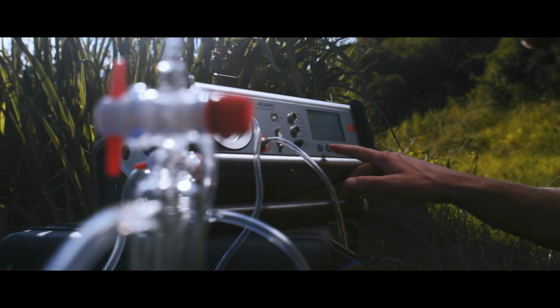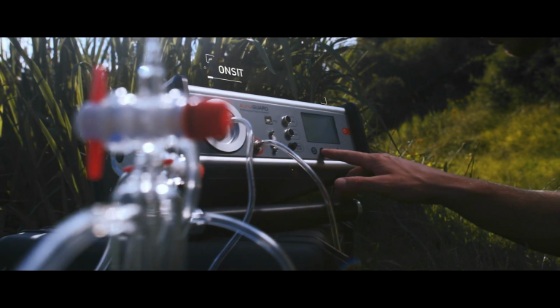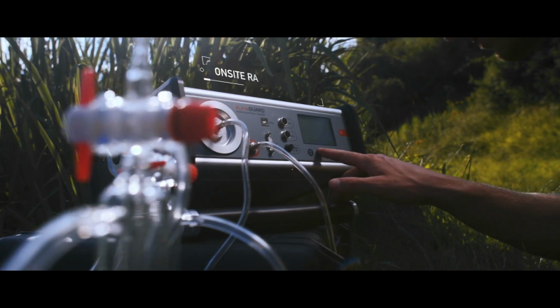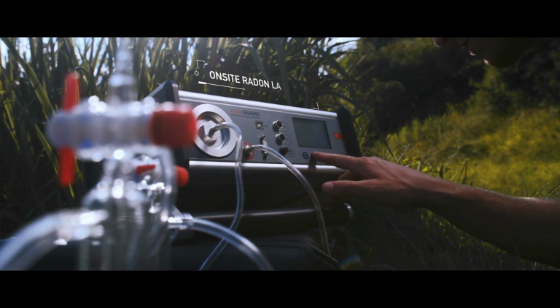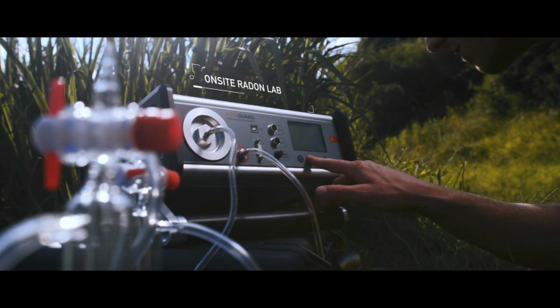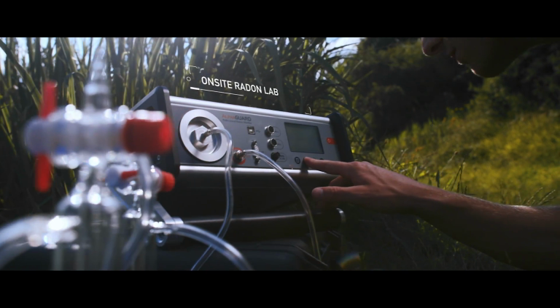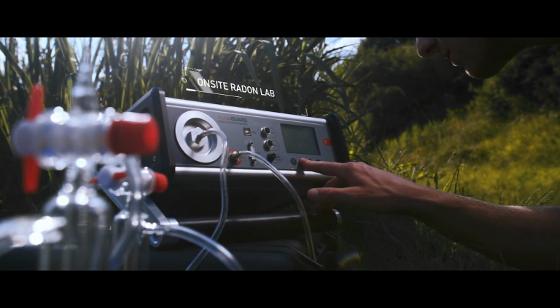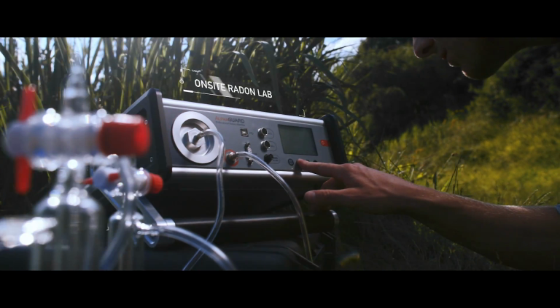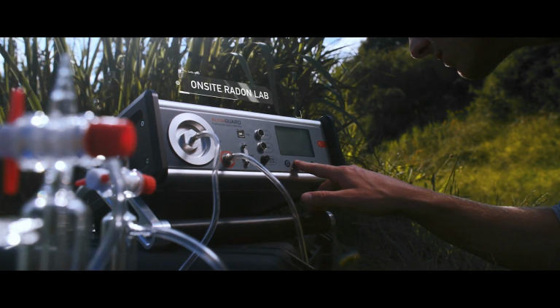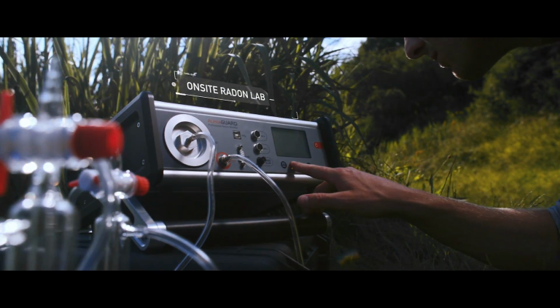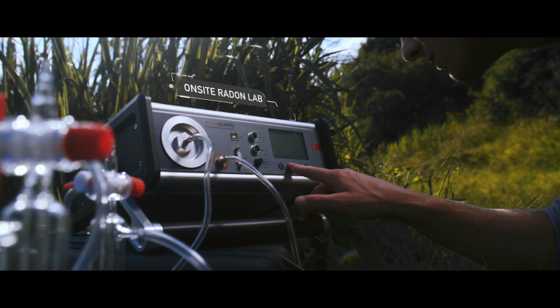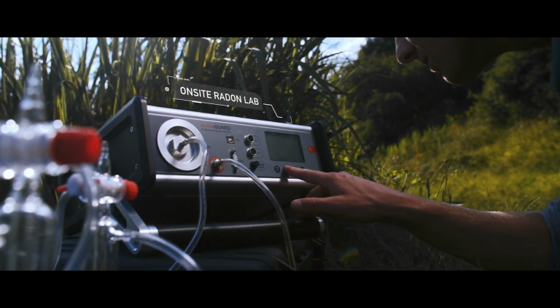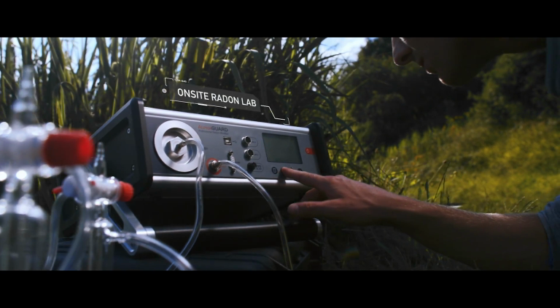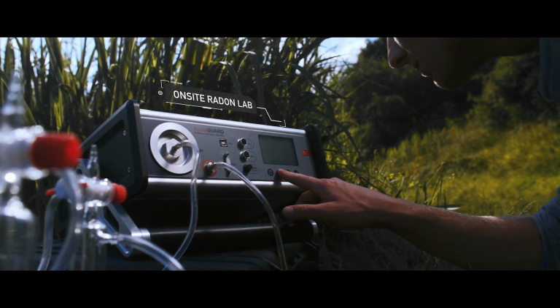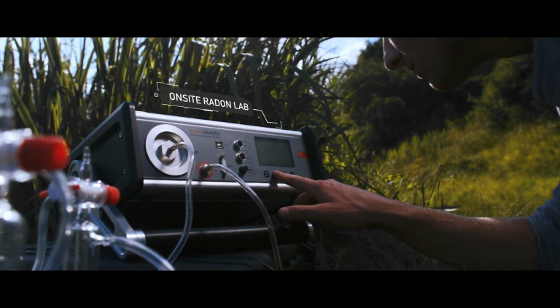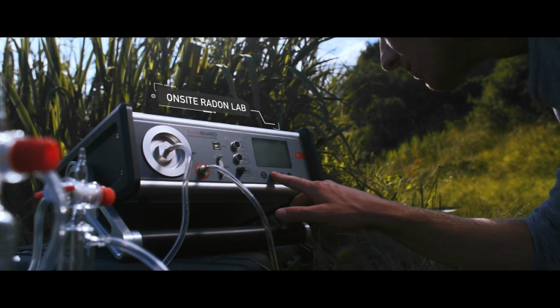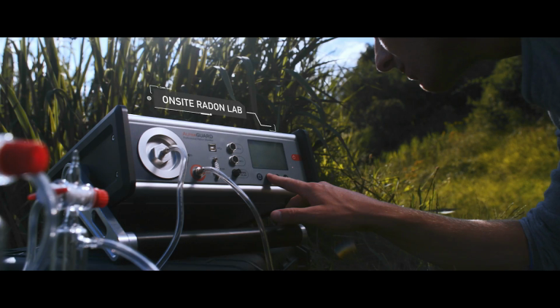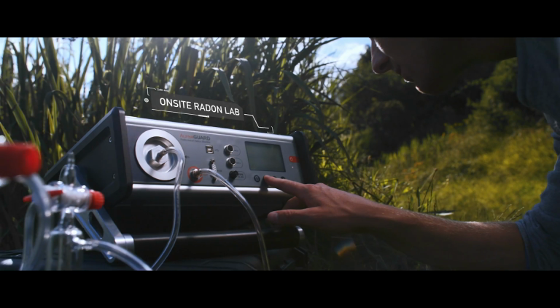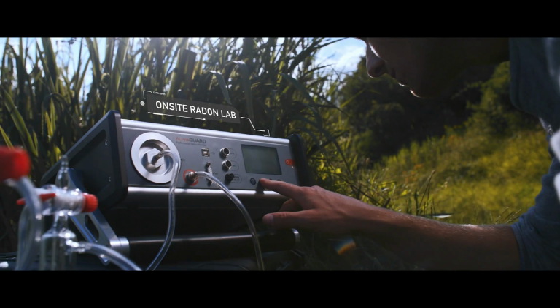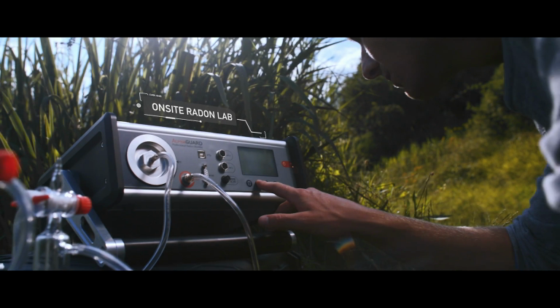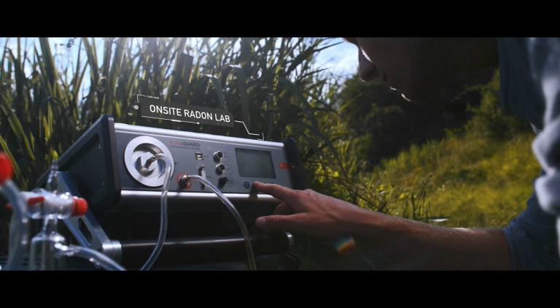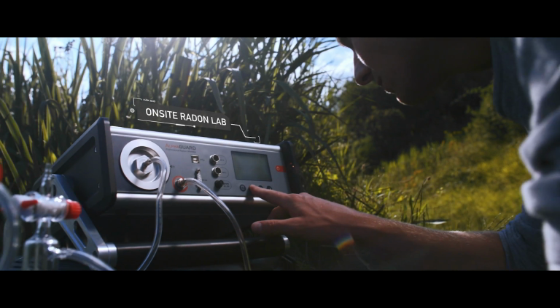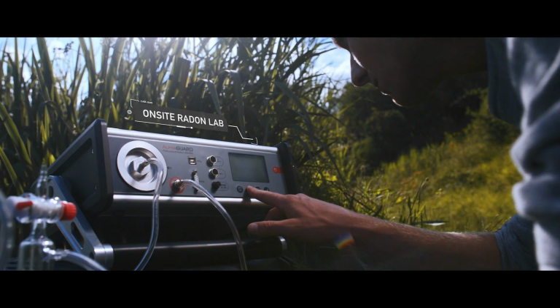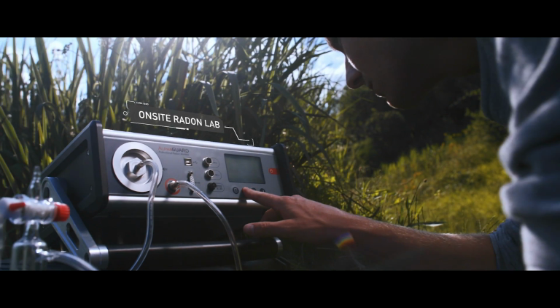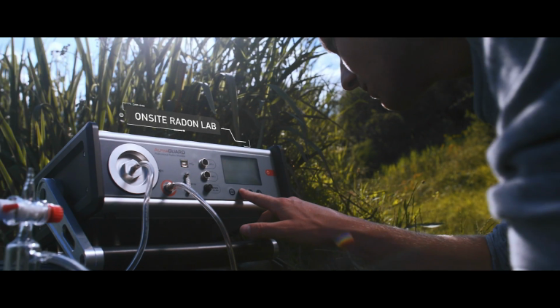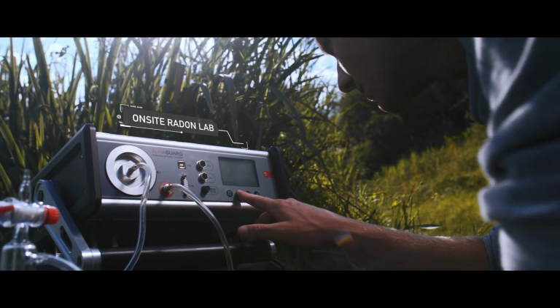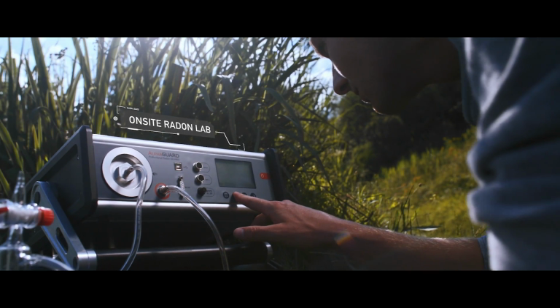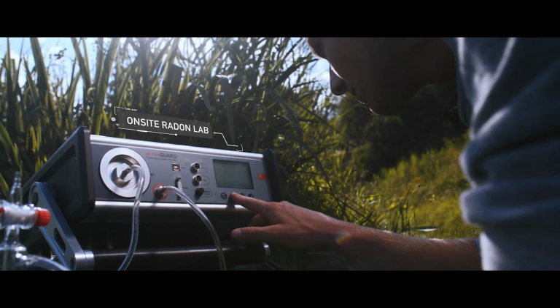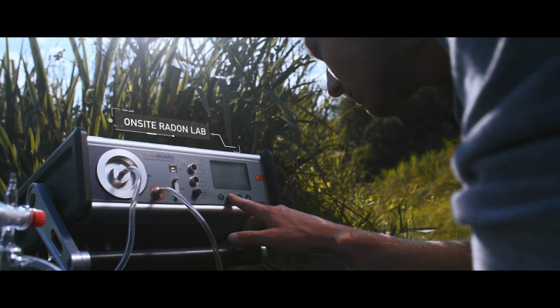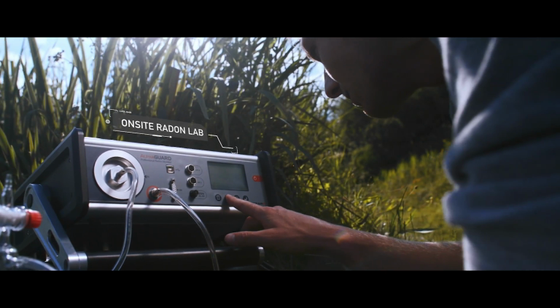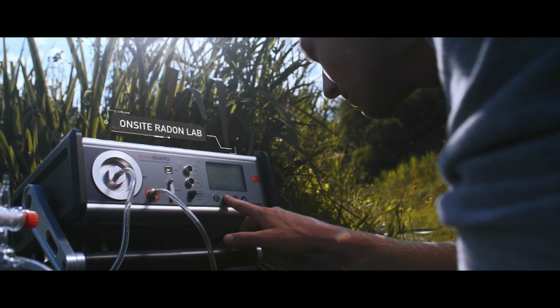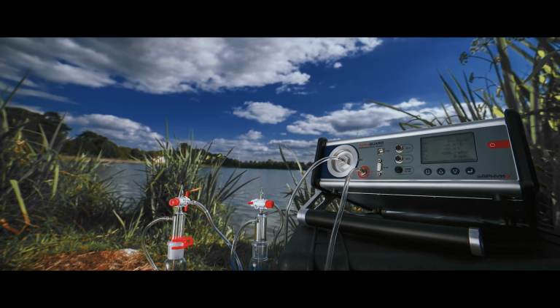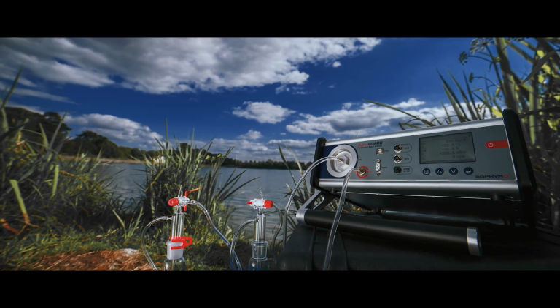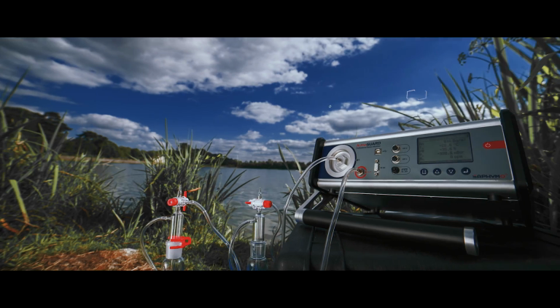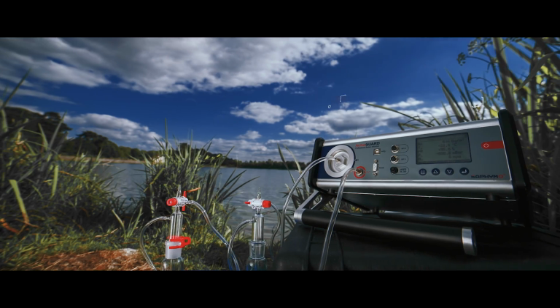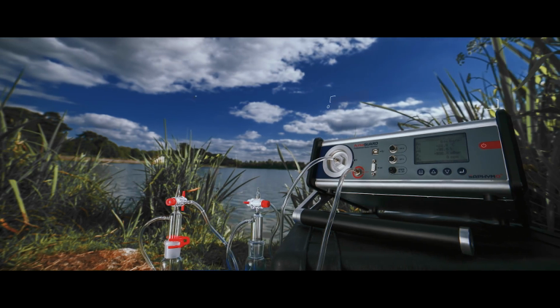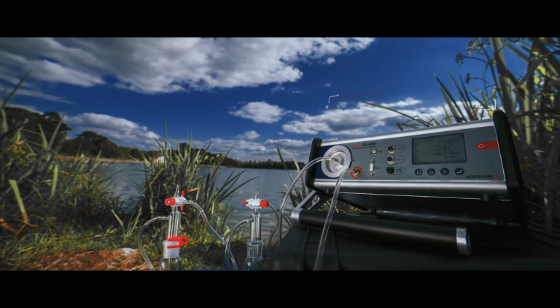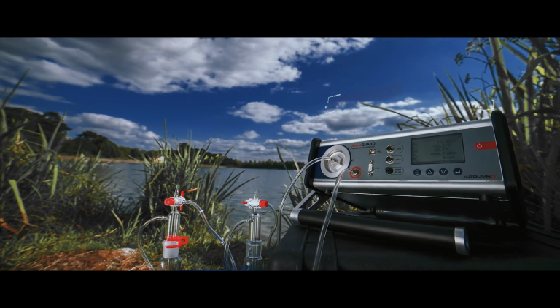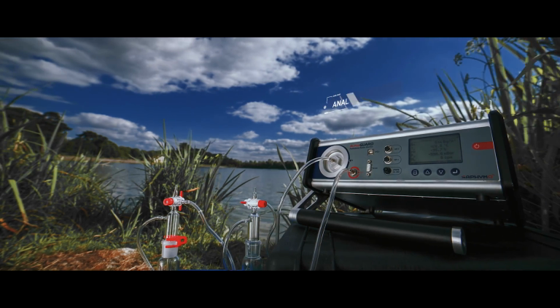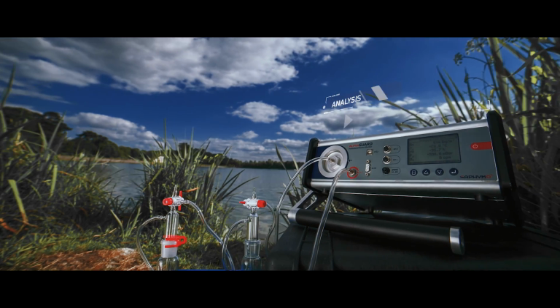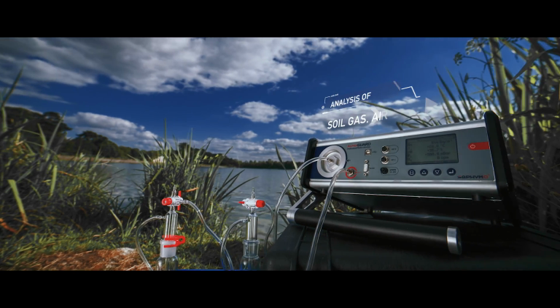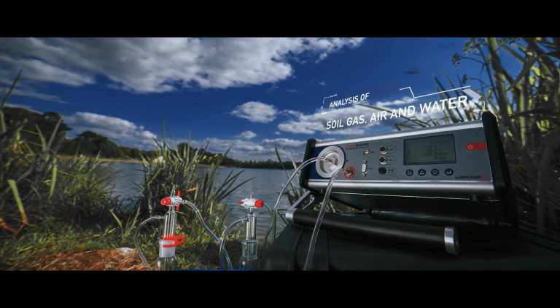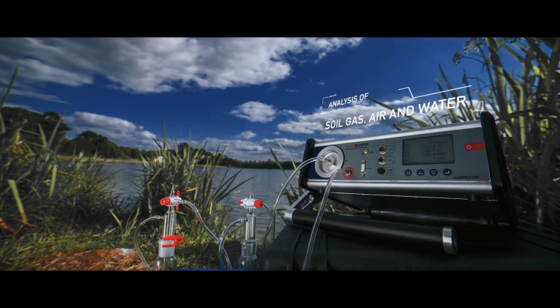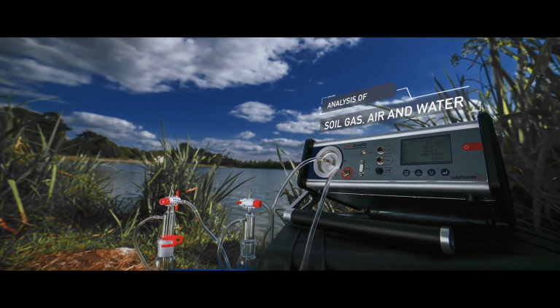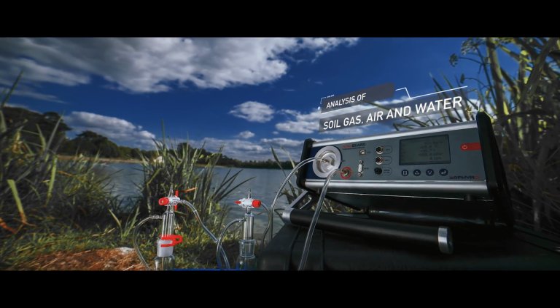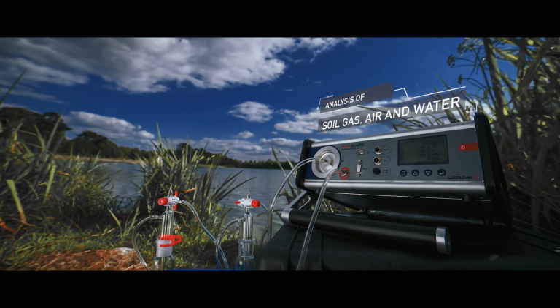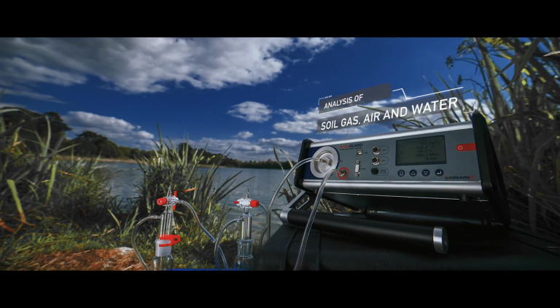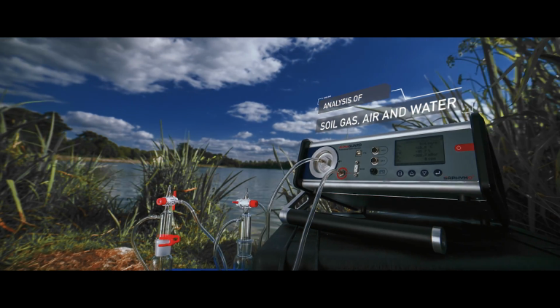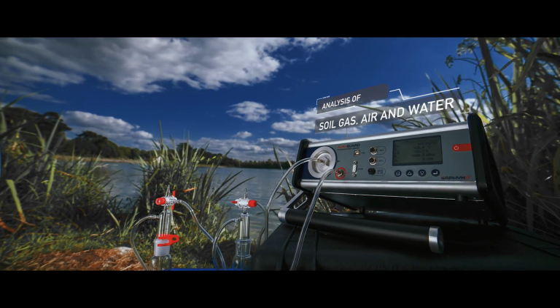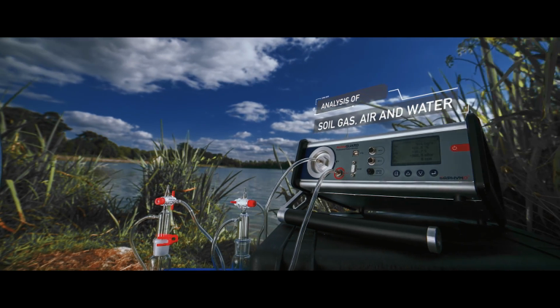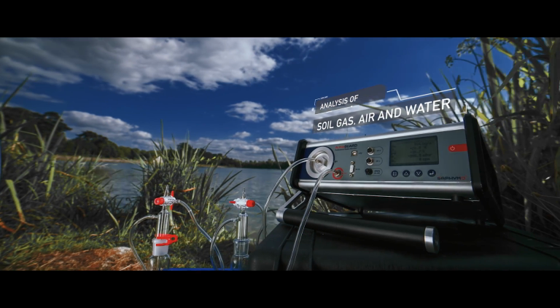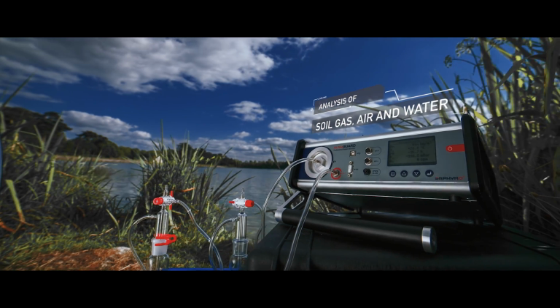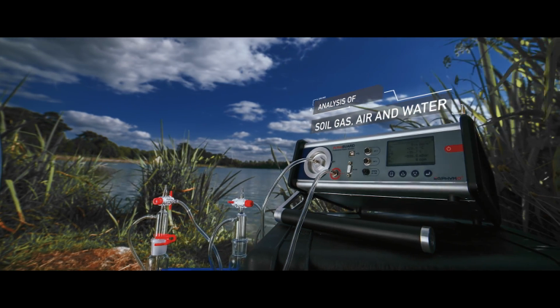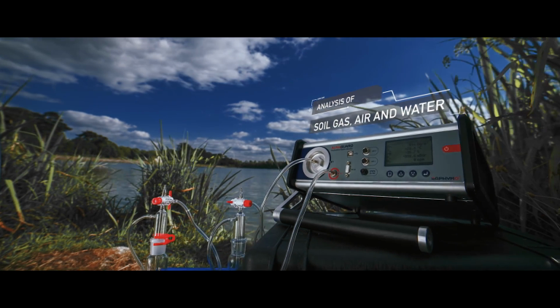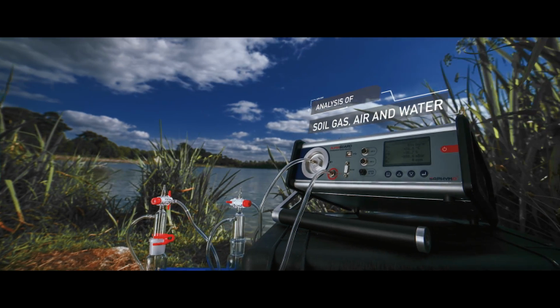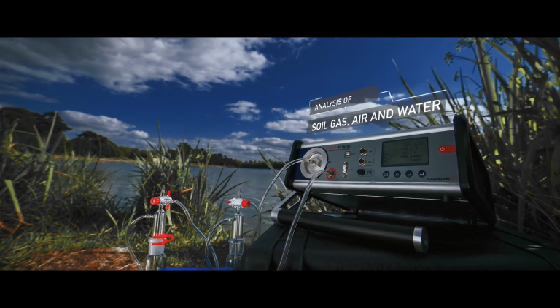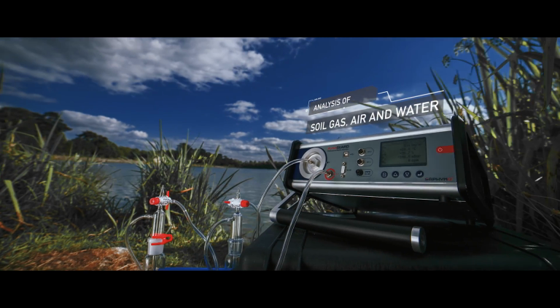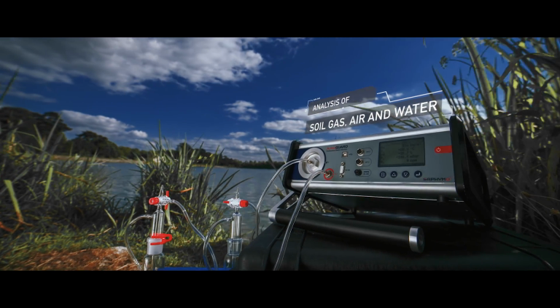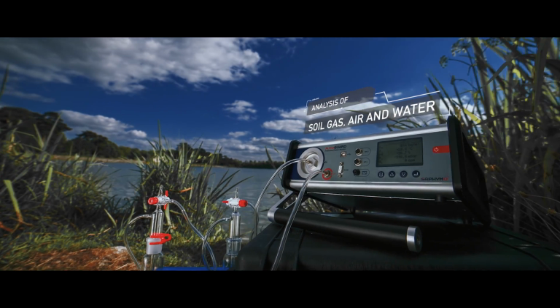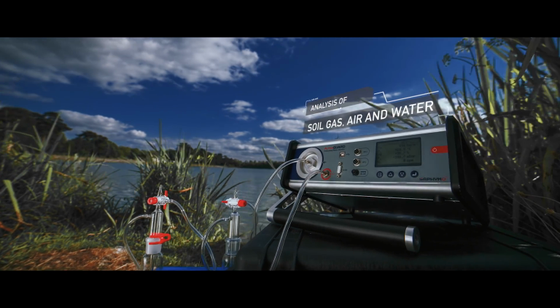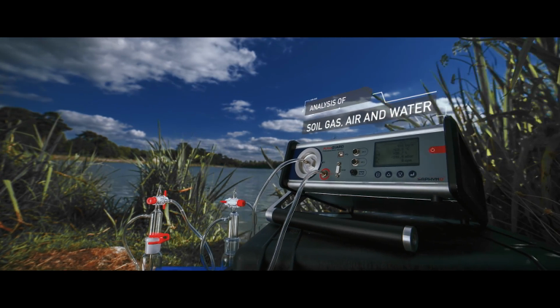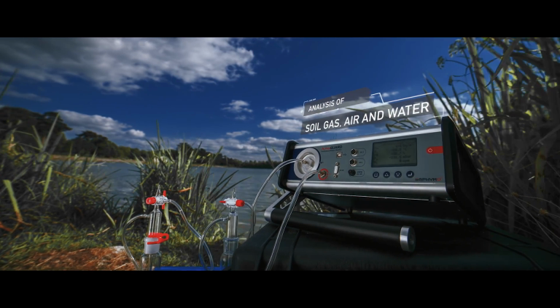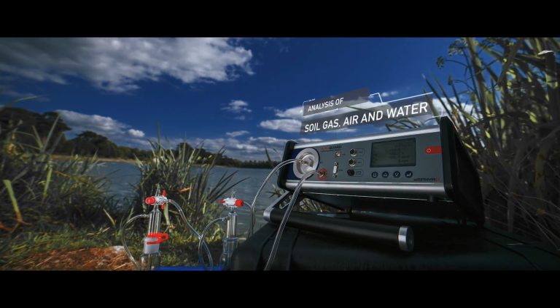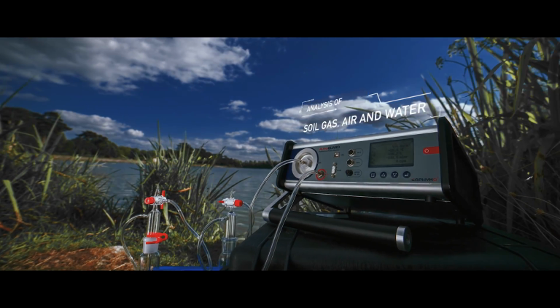The new AlphaGuard allows quick professional measurement for continuous monitoring in soil, gas, air and water.